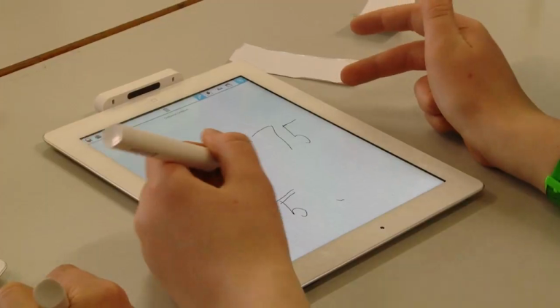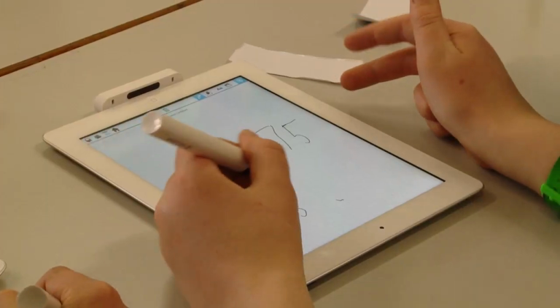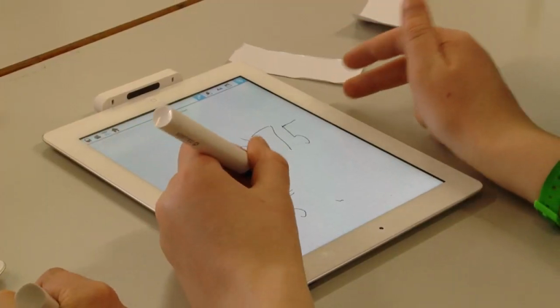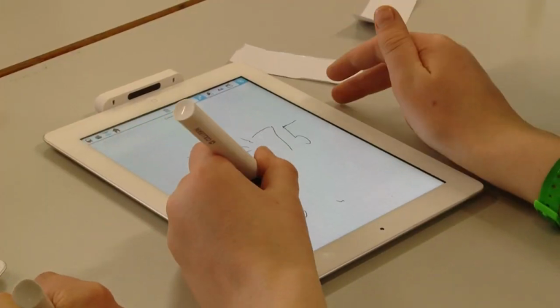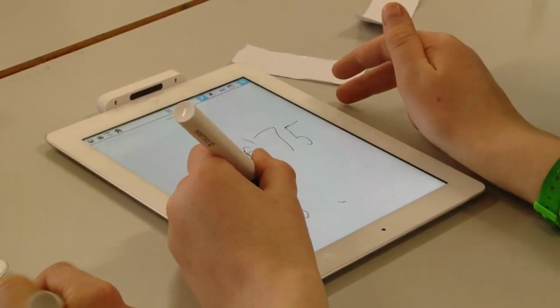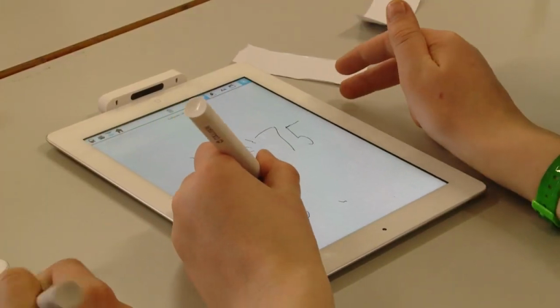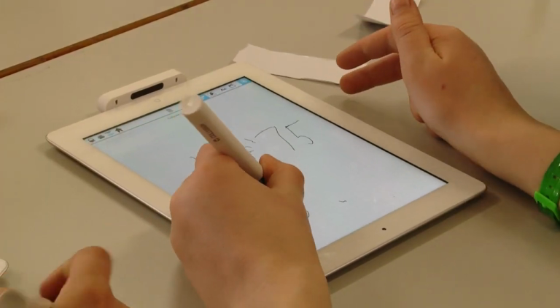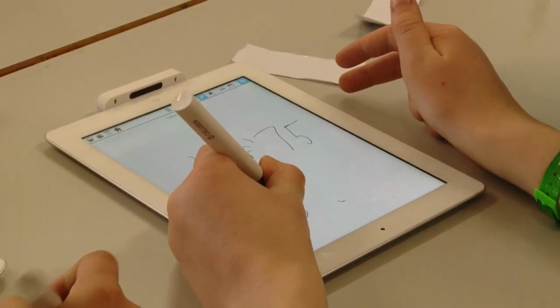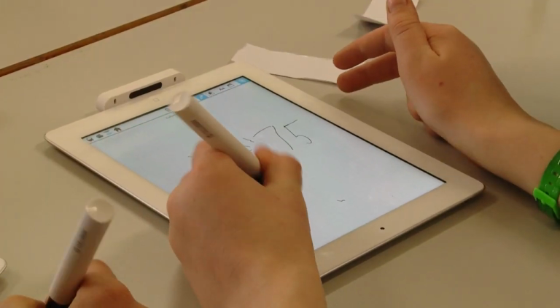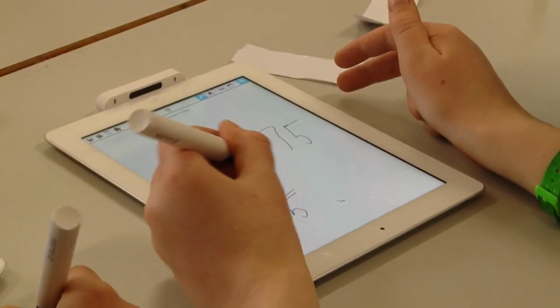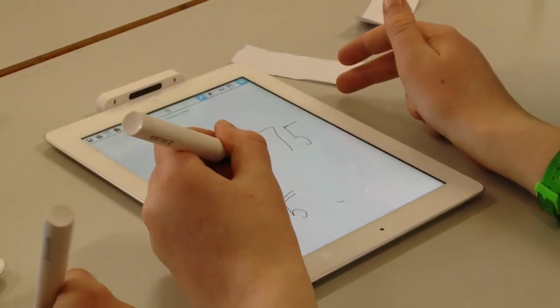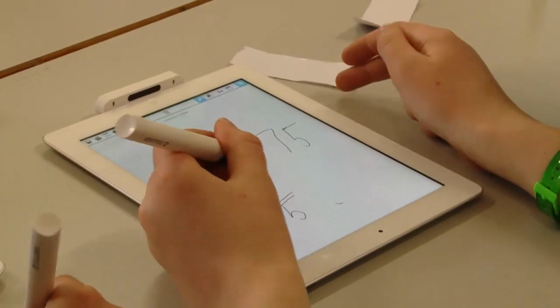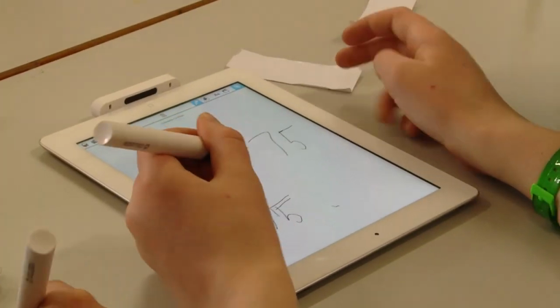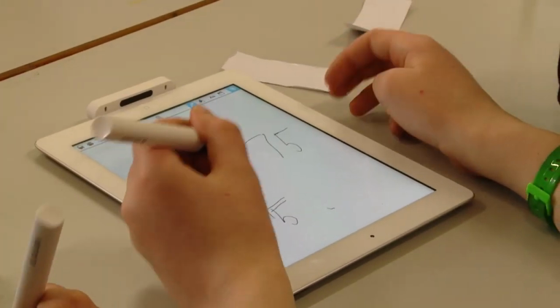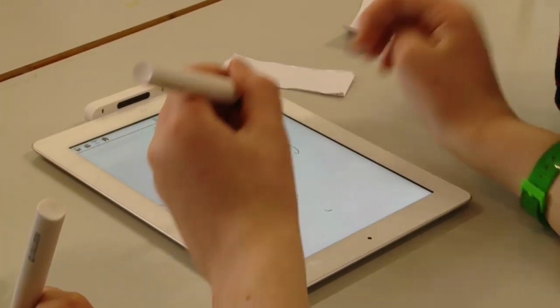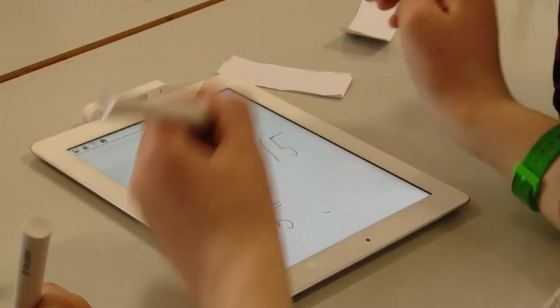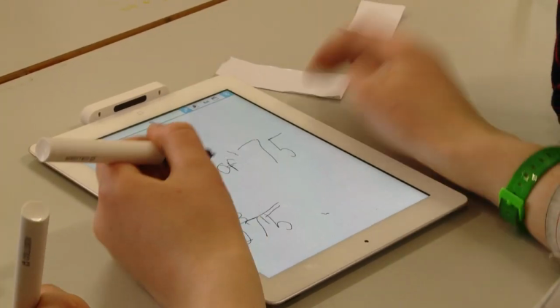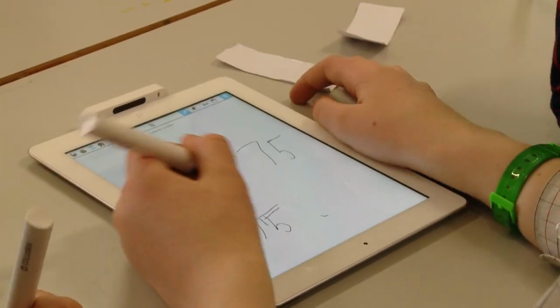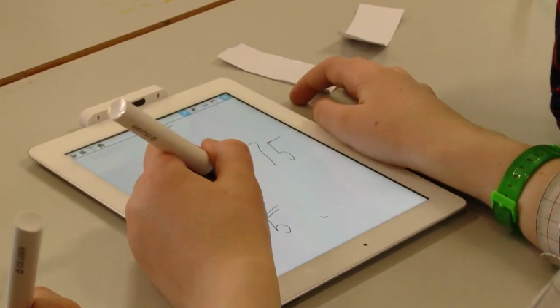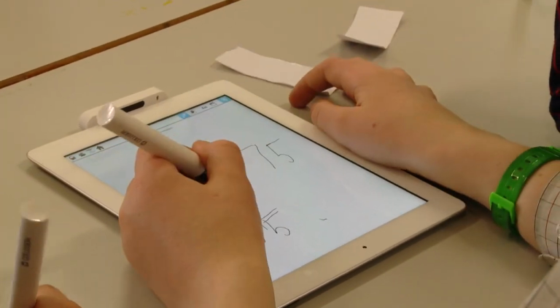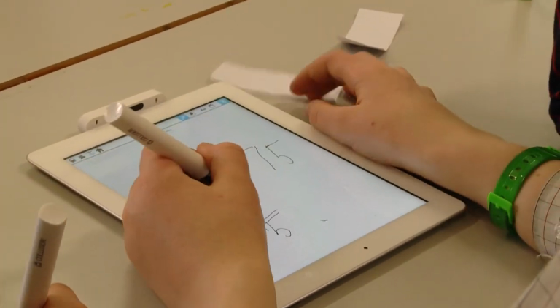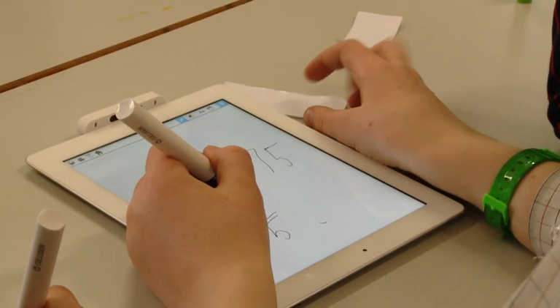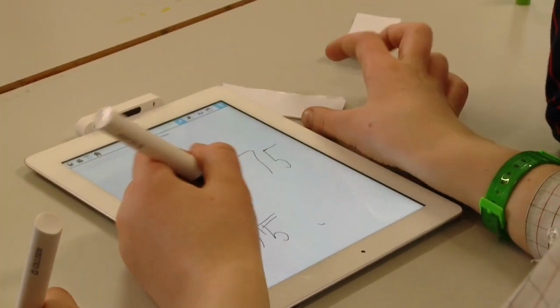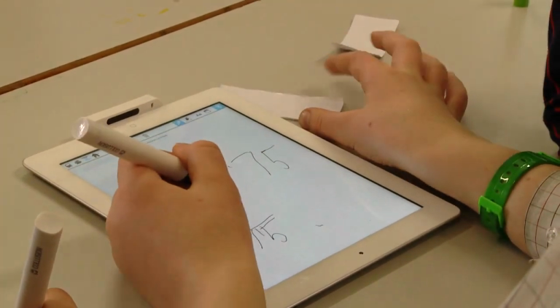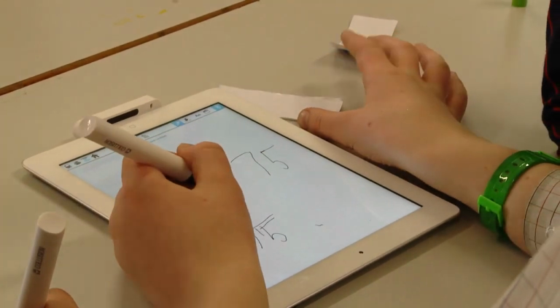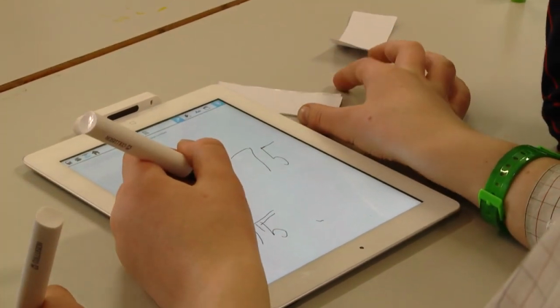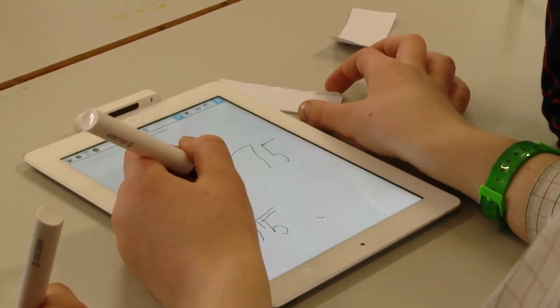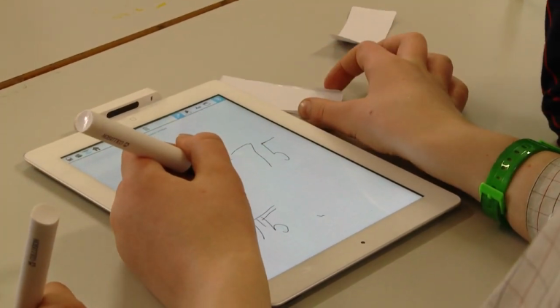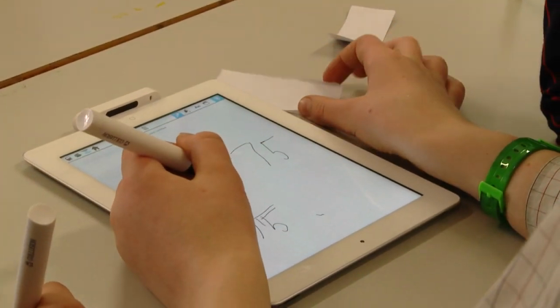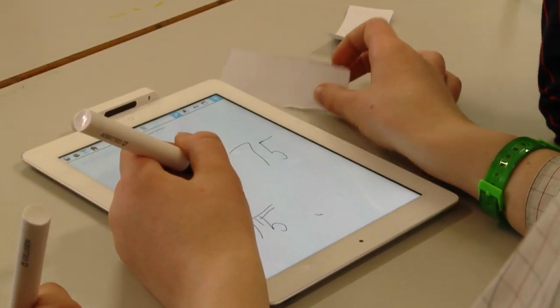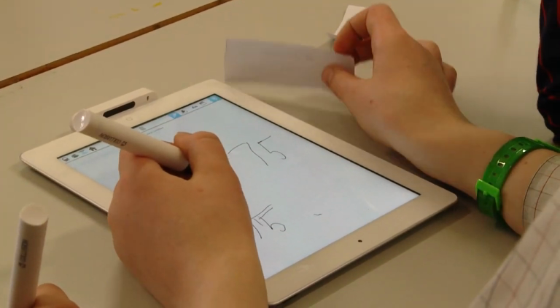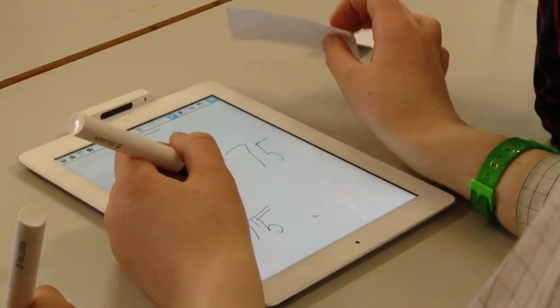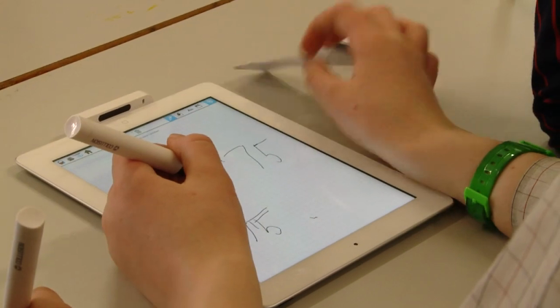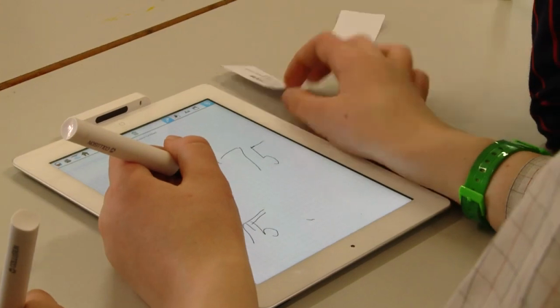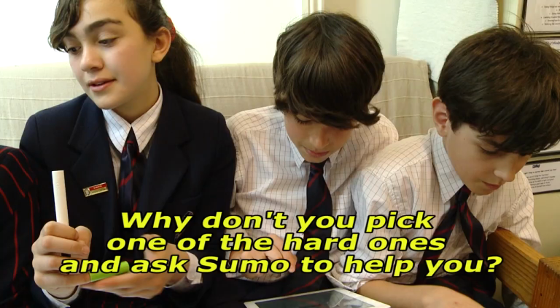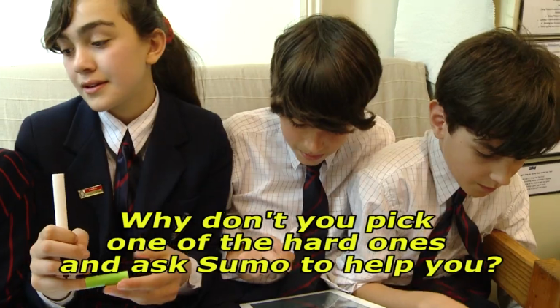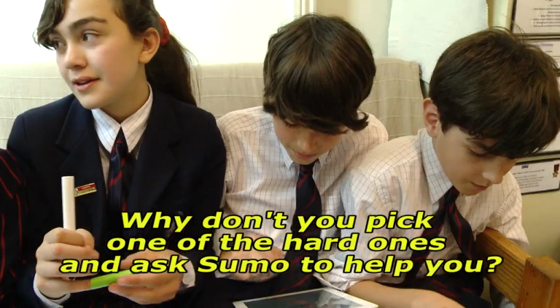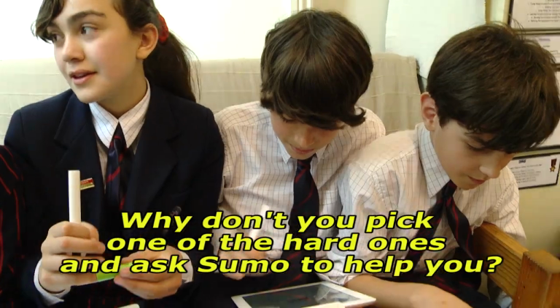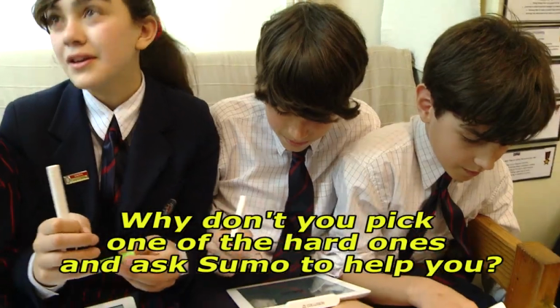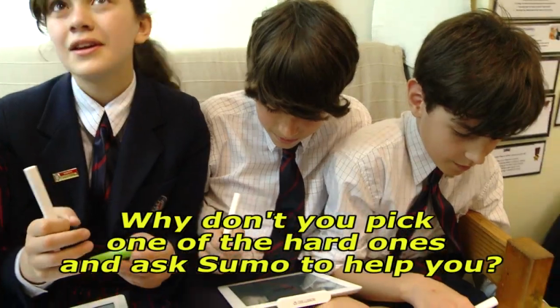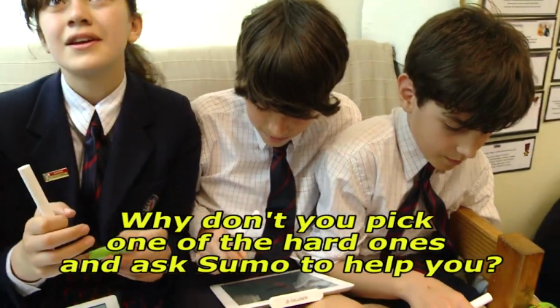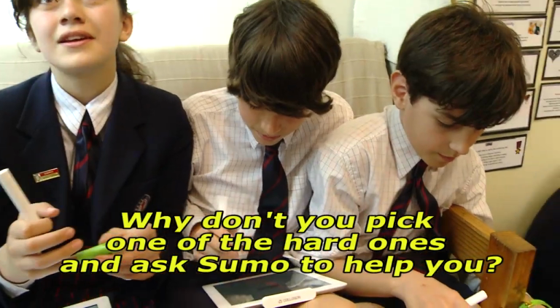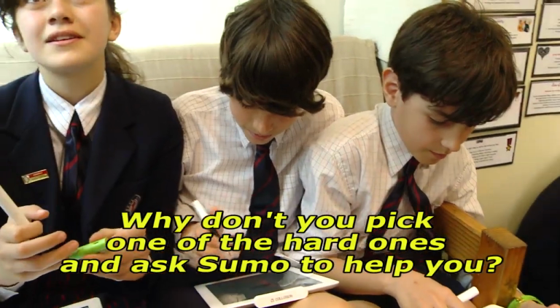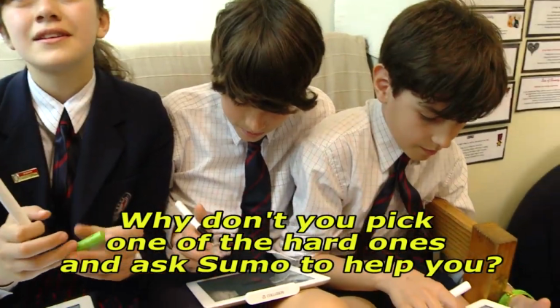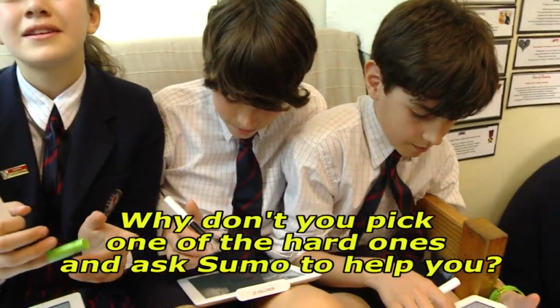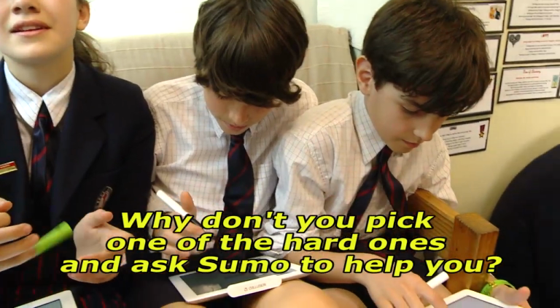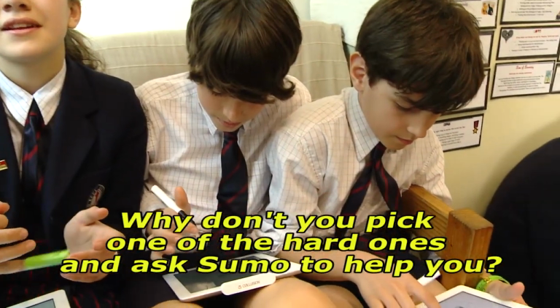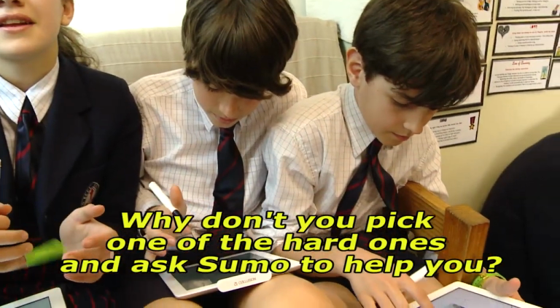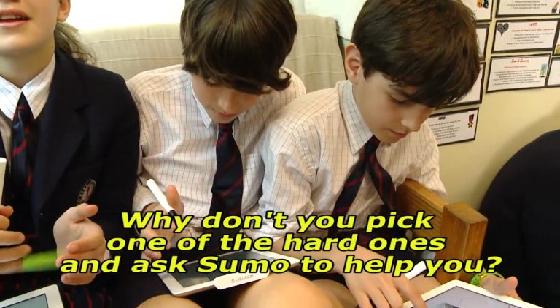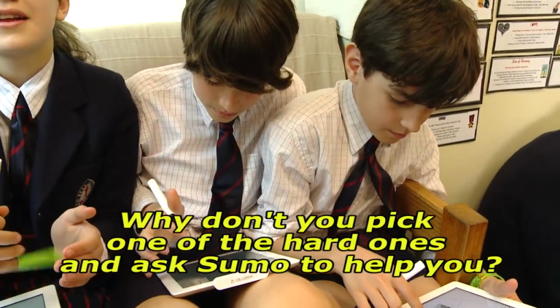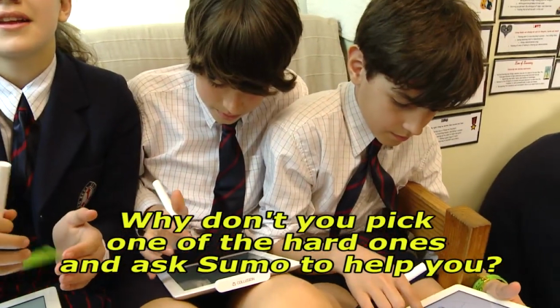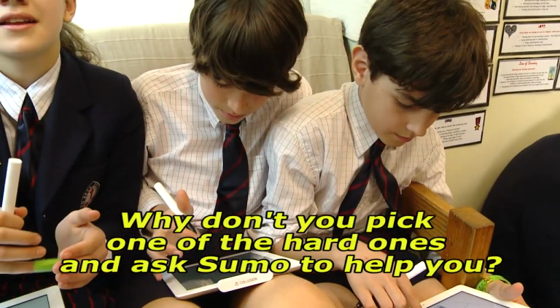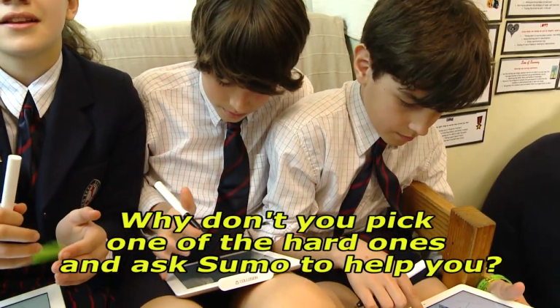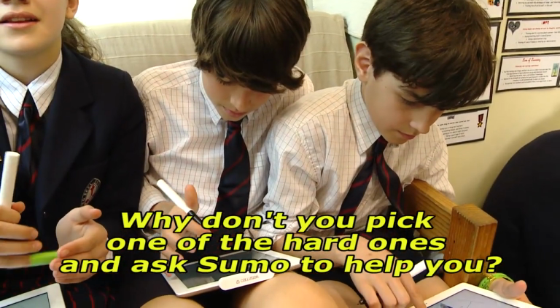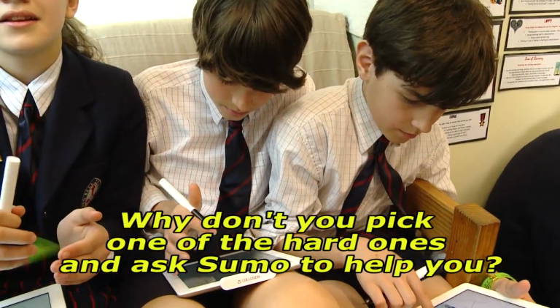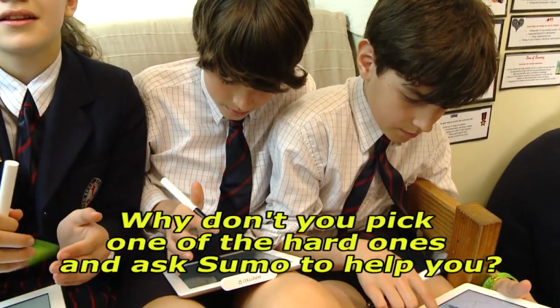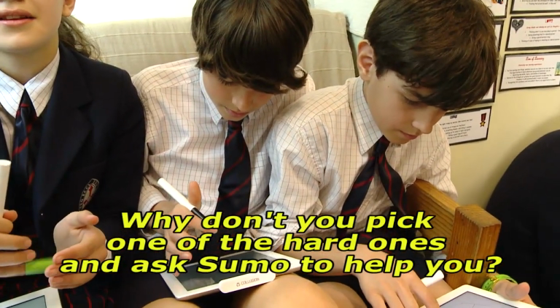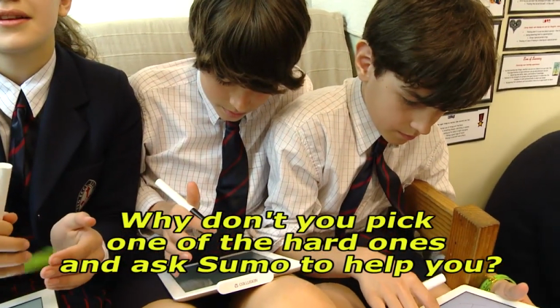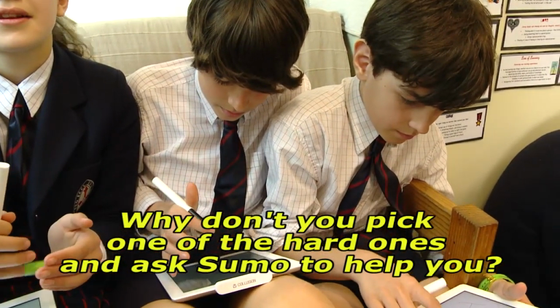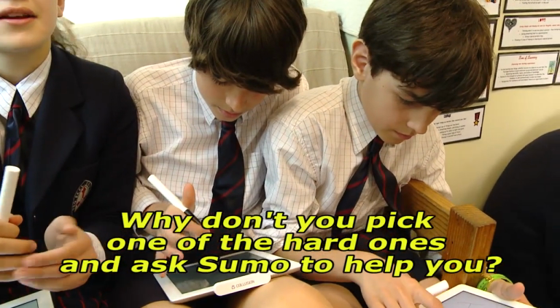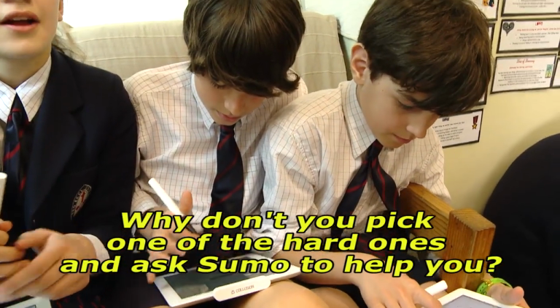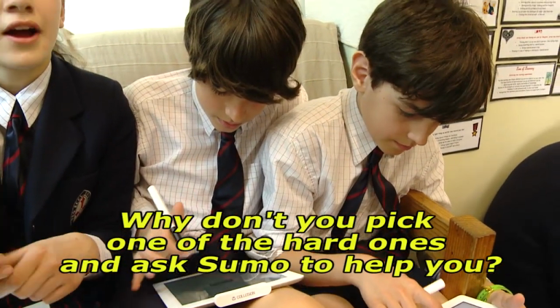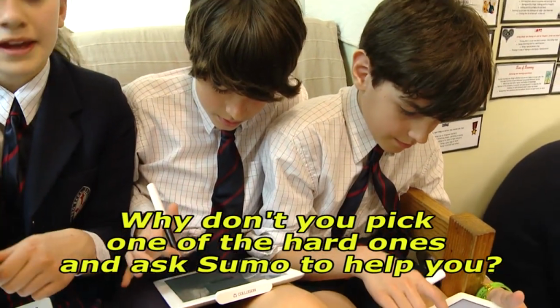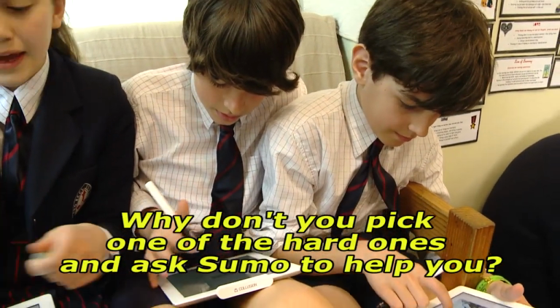Six, one — no, it doesn't go in equally. Why don't you pick one of the hard ones and ask Sumo to help you?